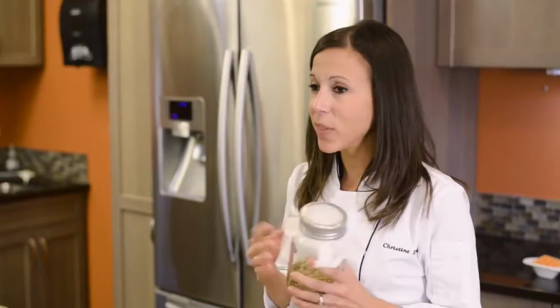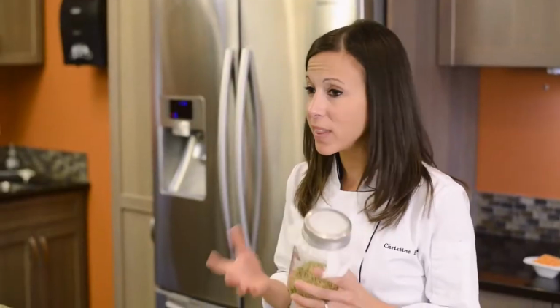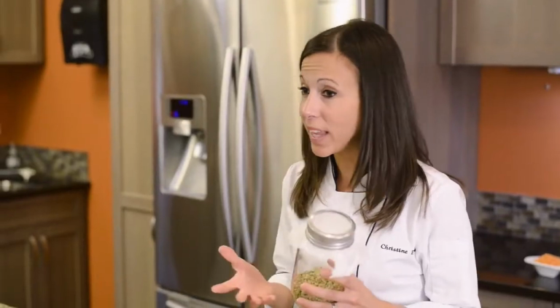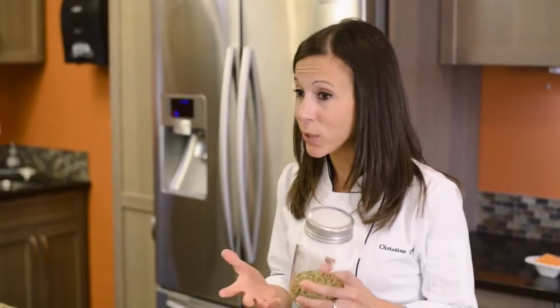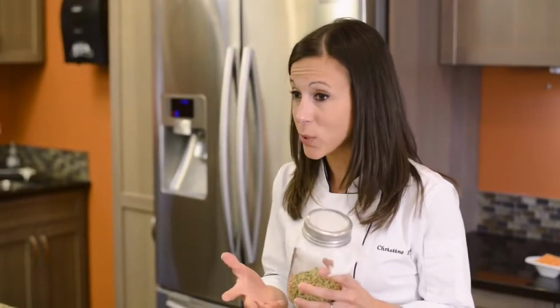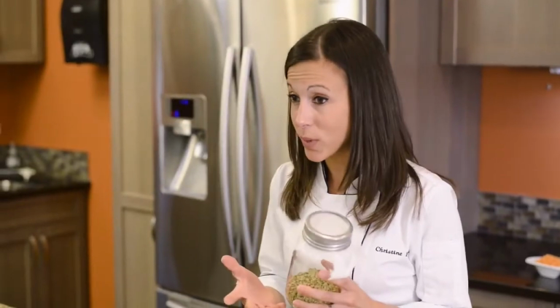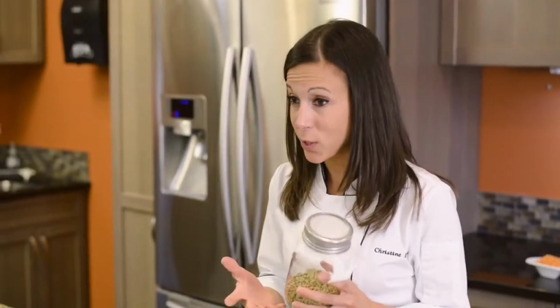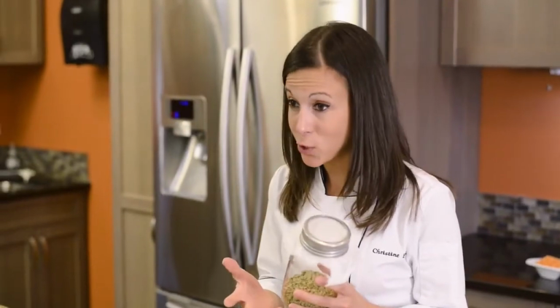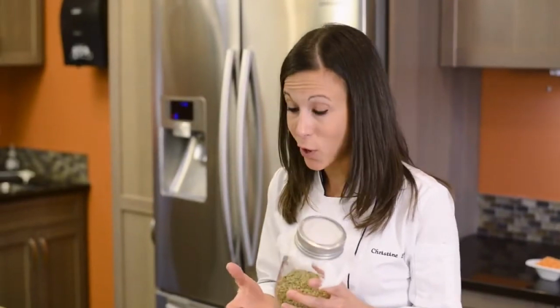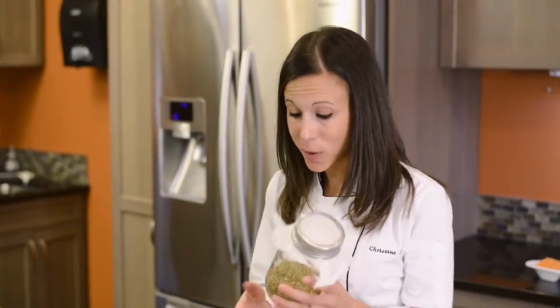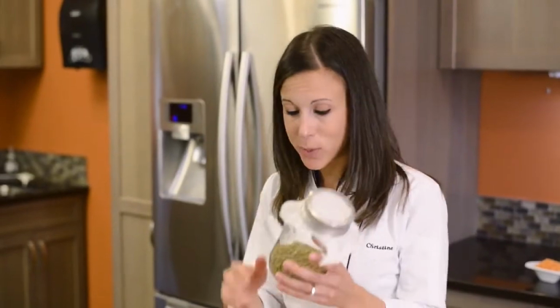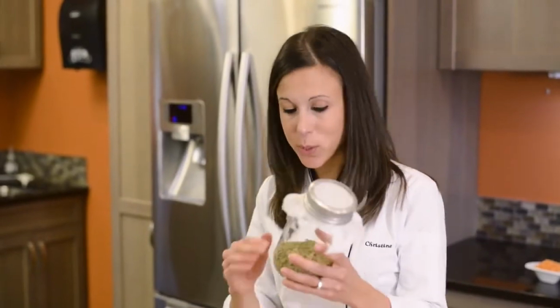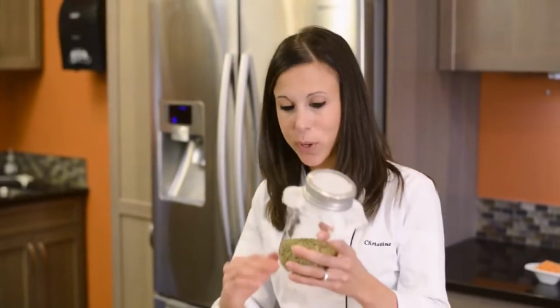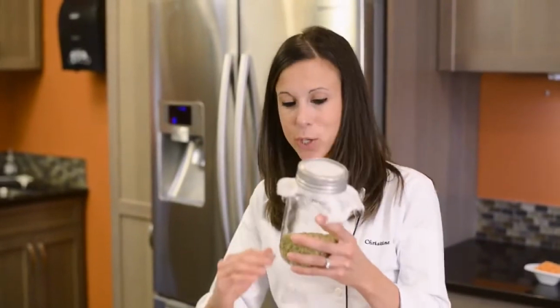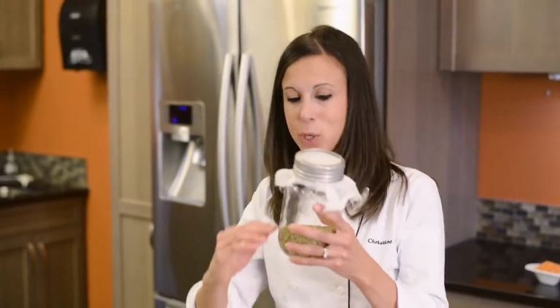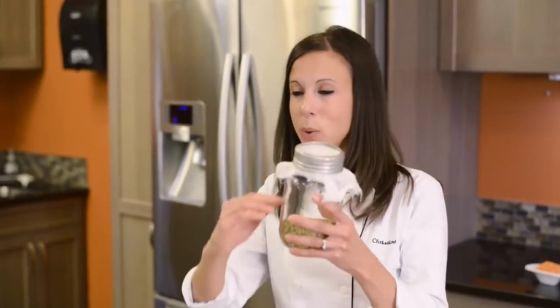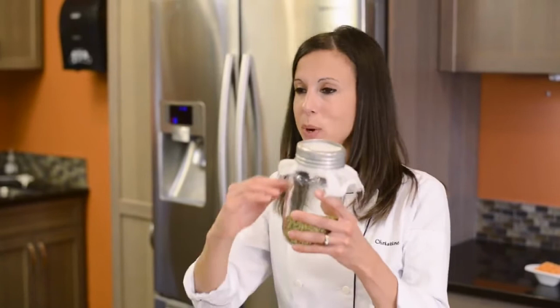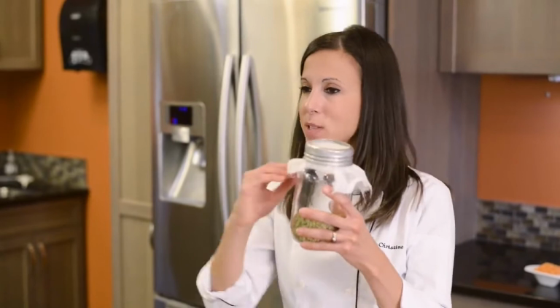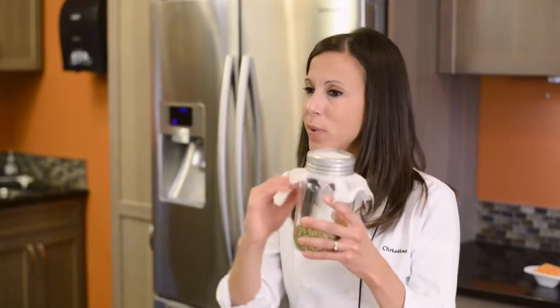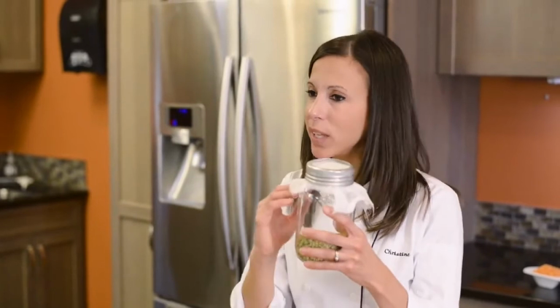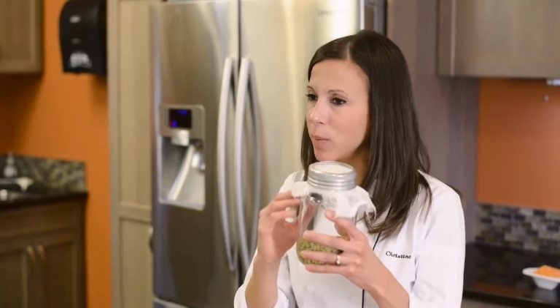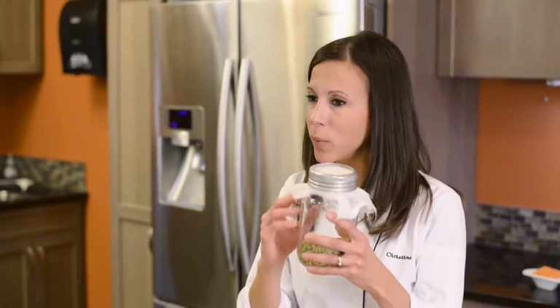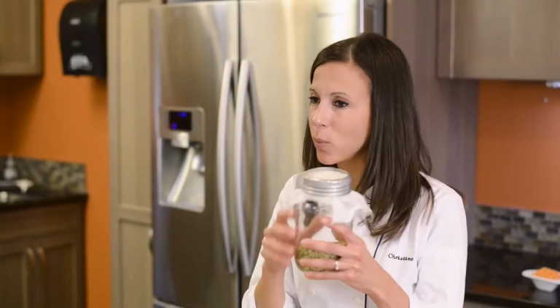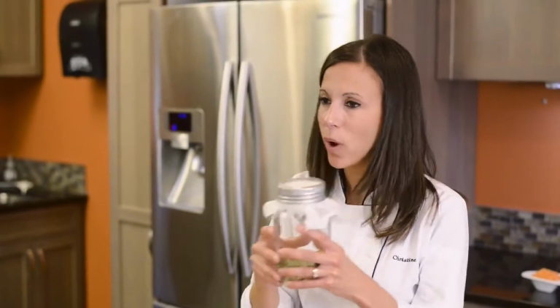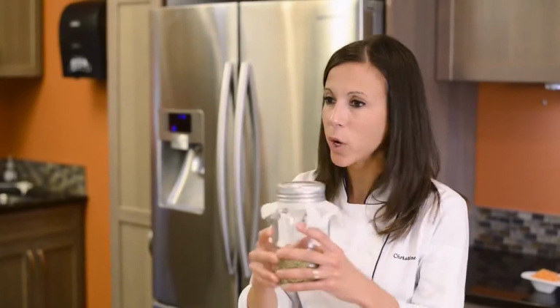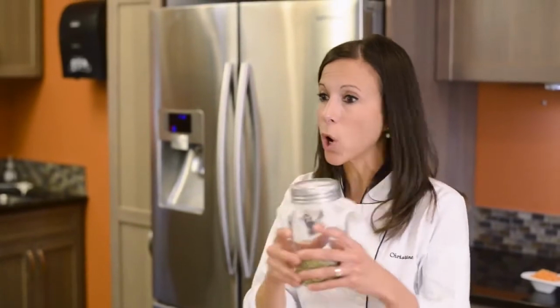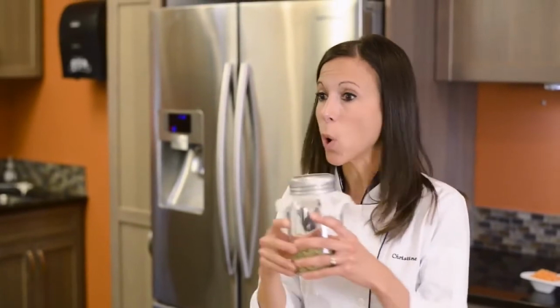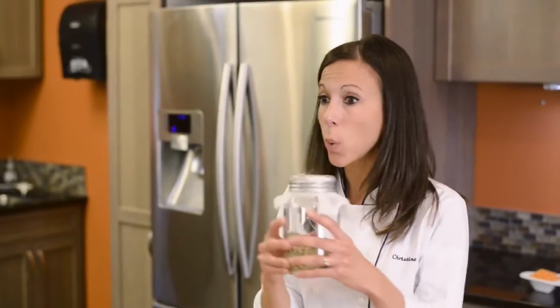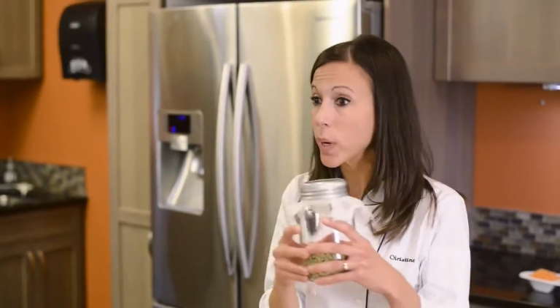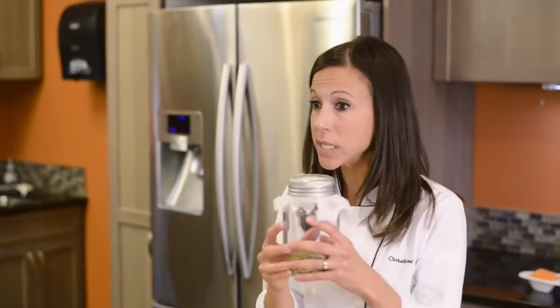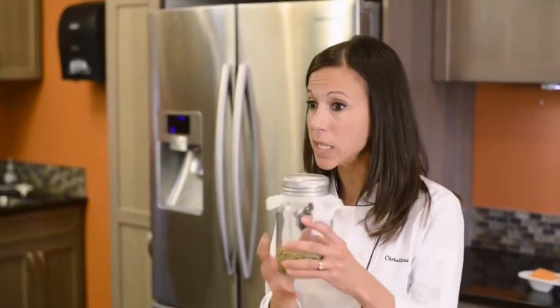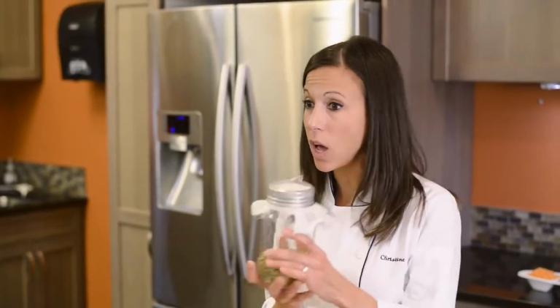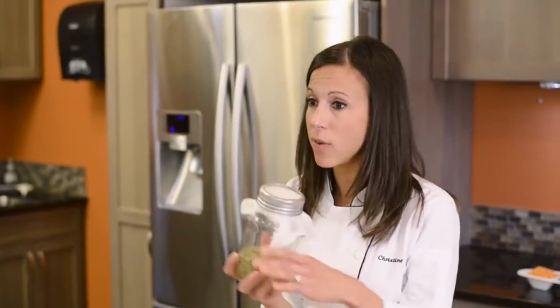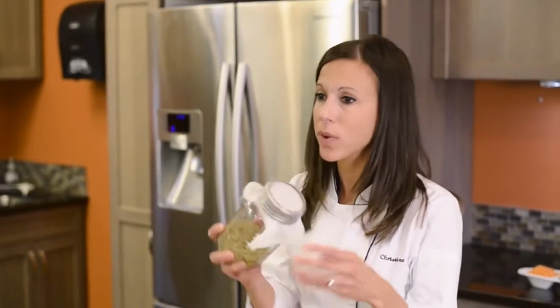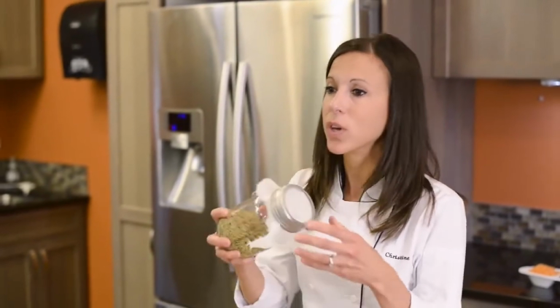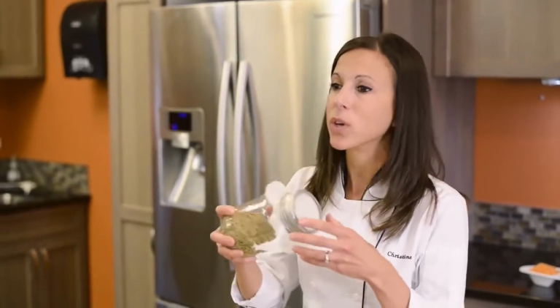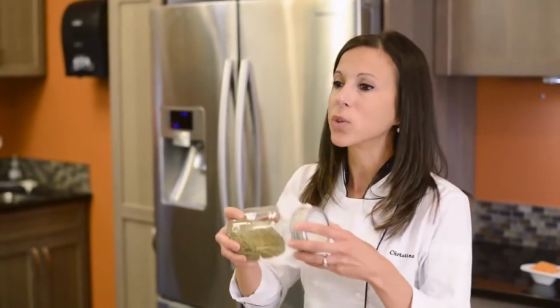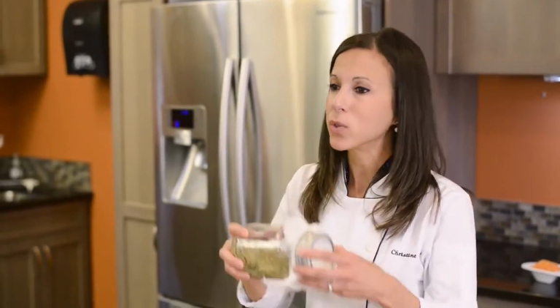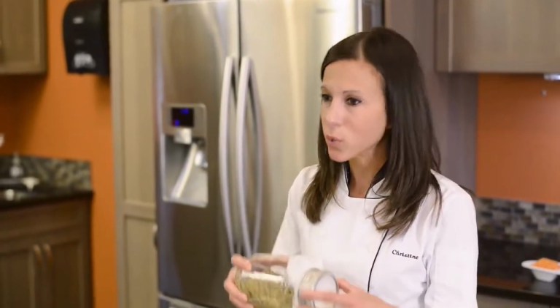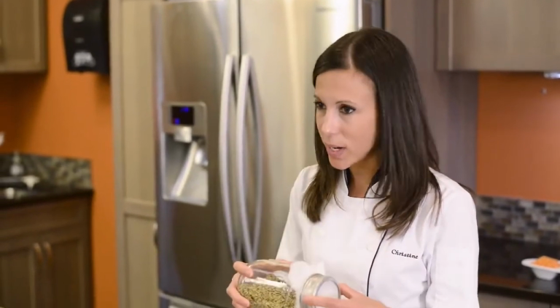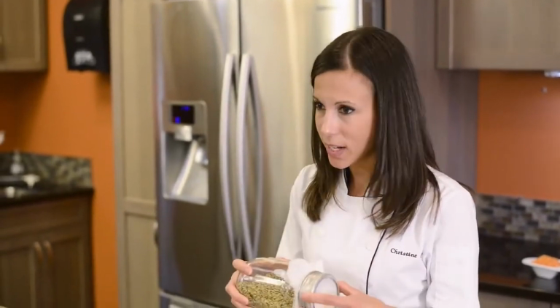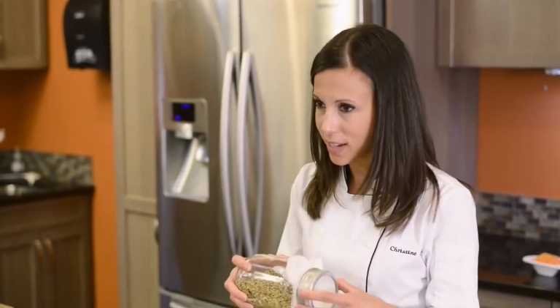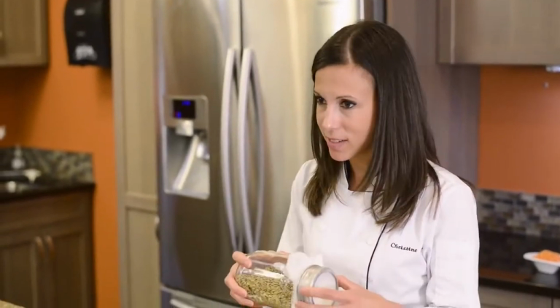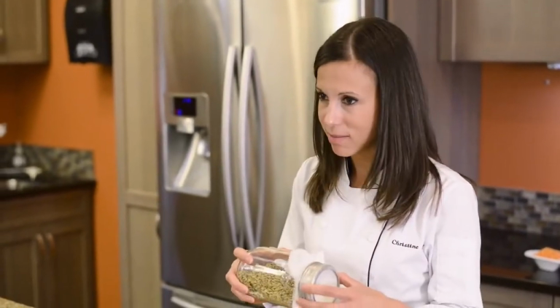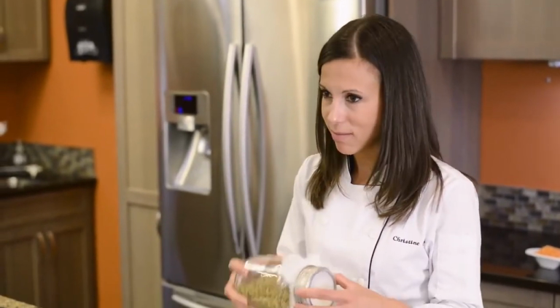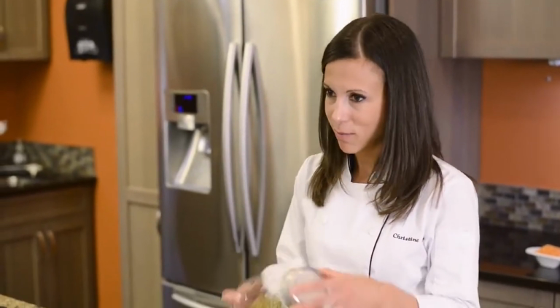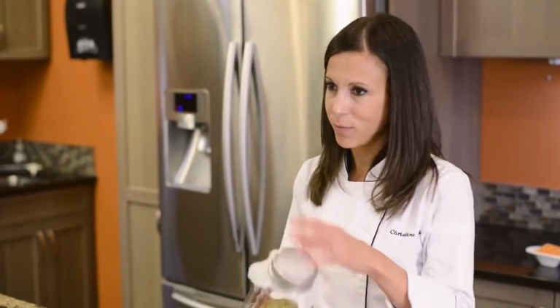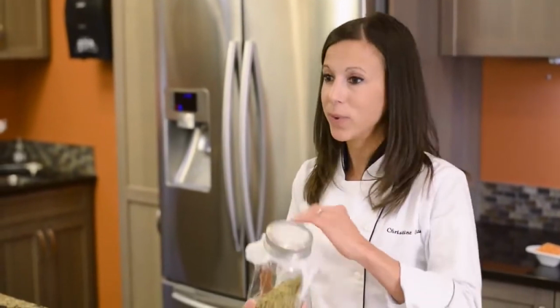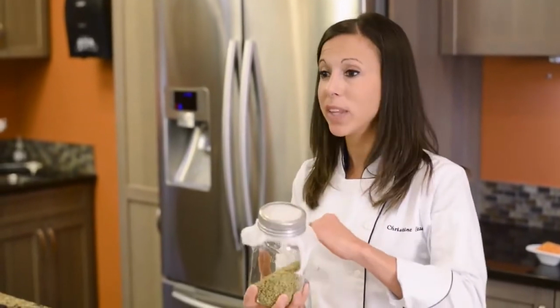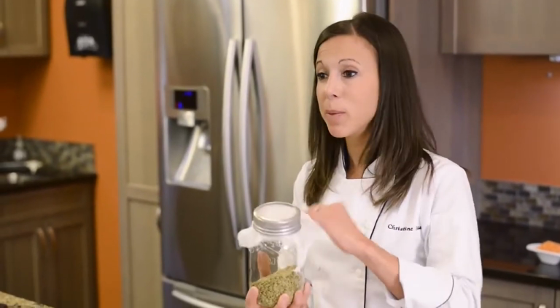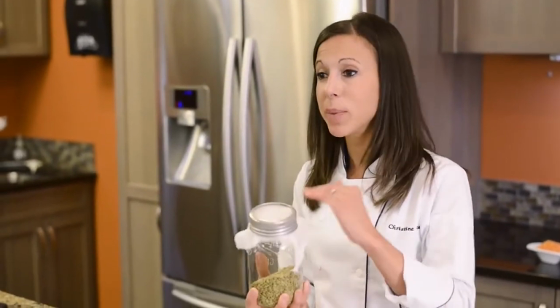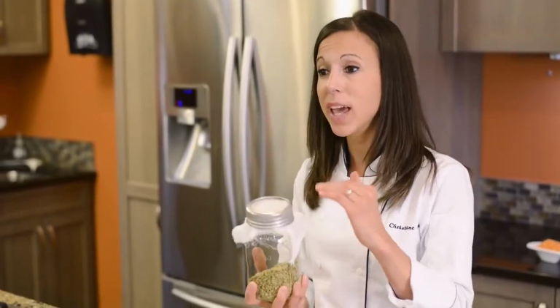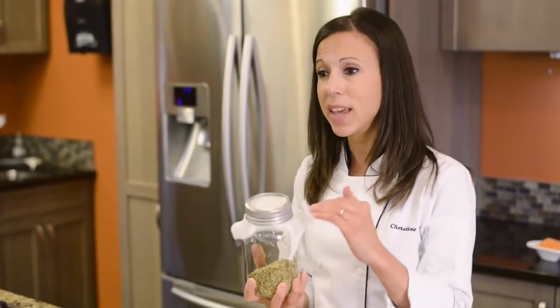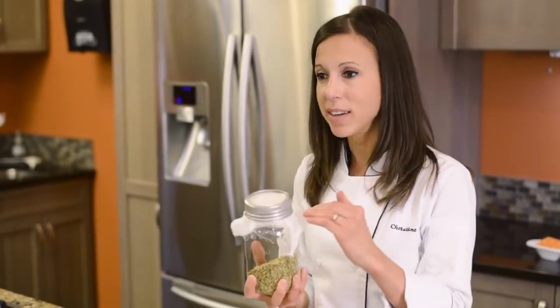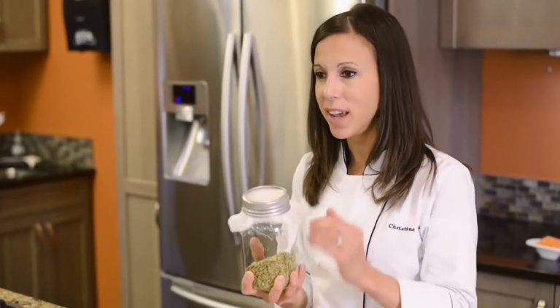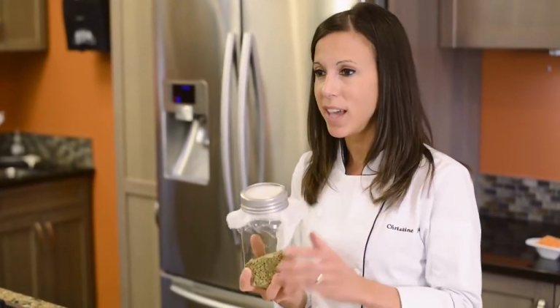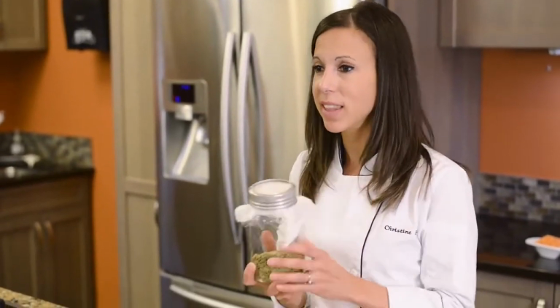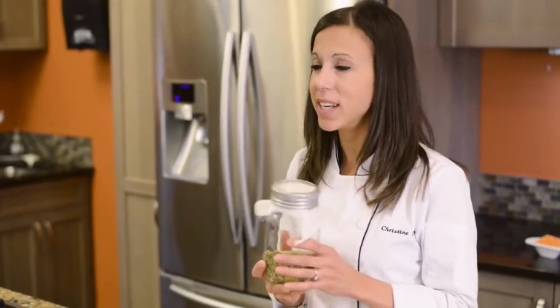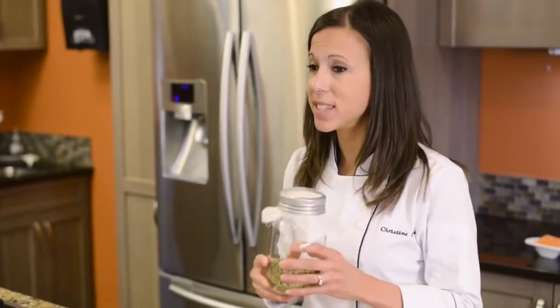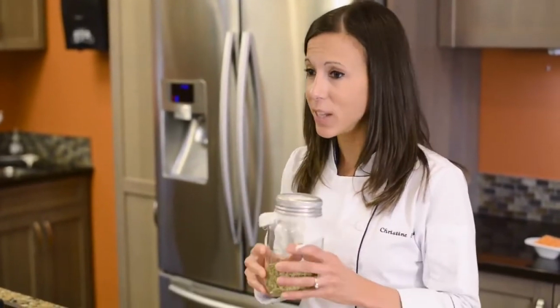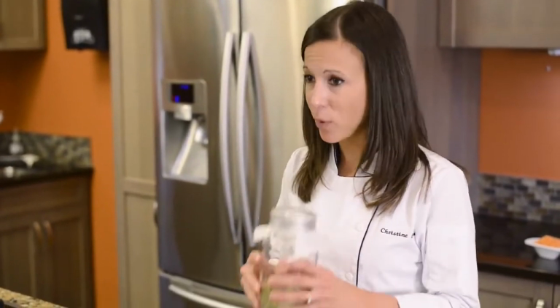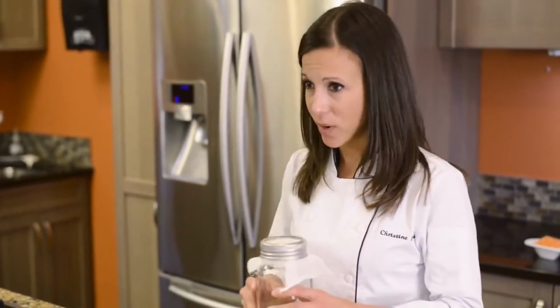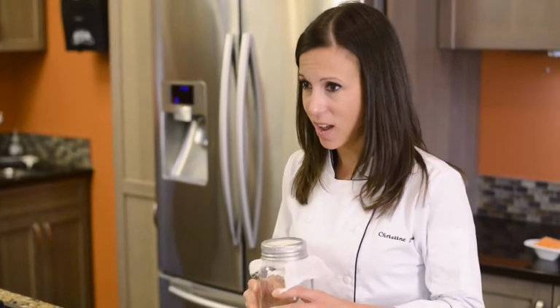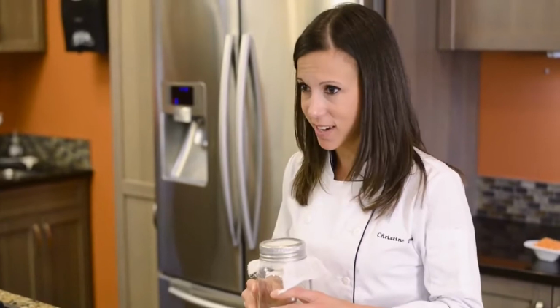Now that the lentils are in the jar, what you want to do is fill it up with water, rinse it off, drain it, fill it up again and let it sit overnight.